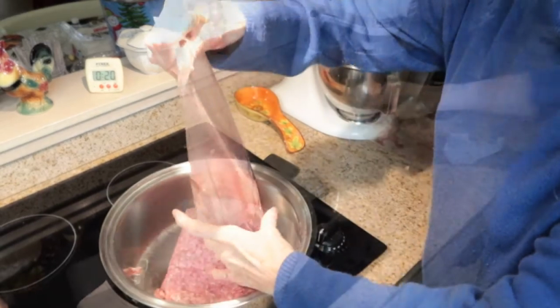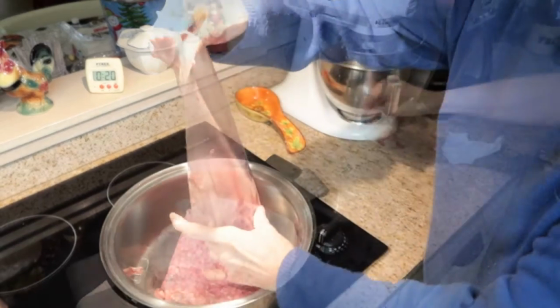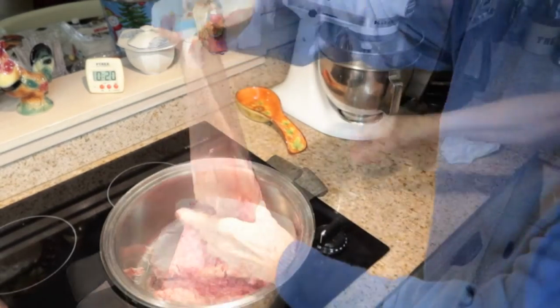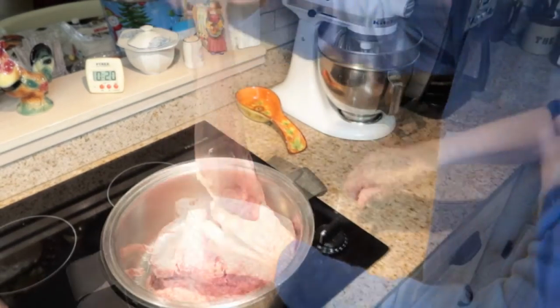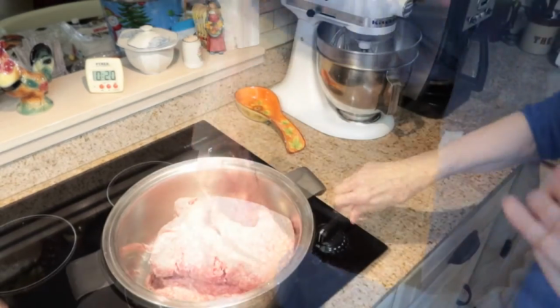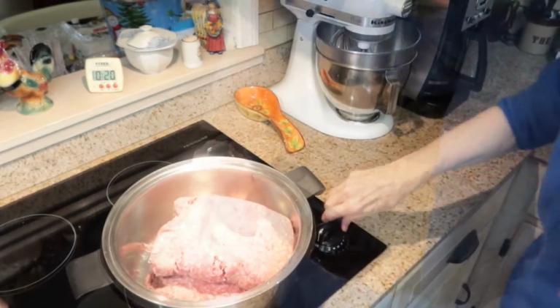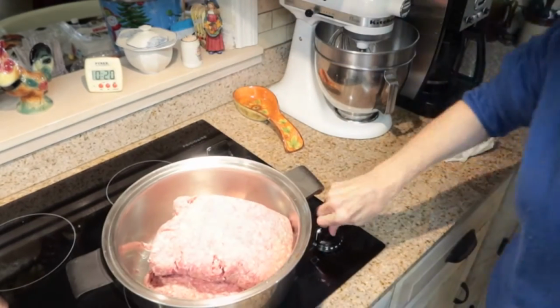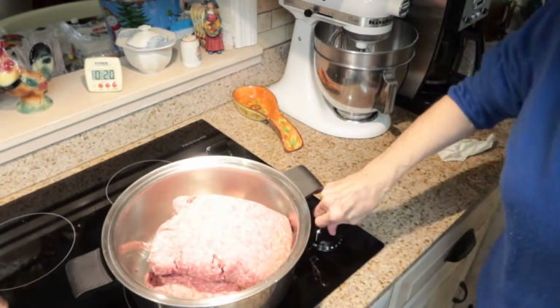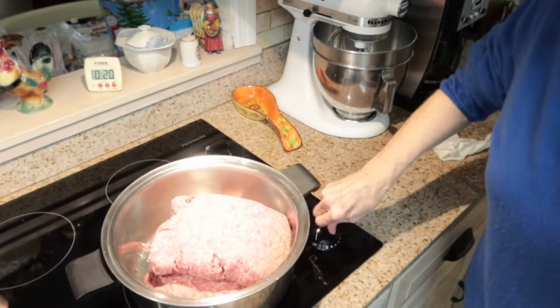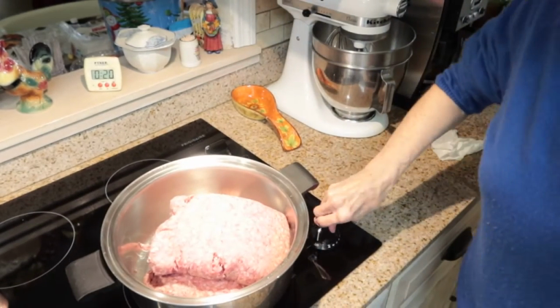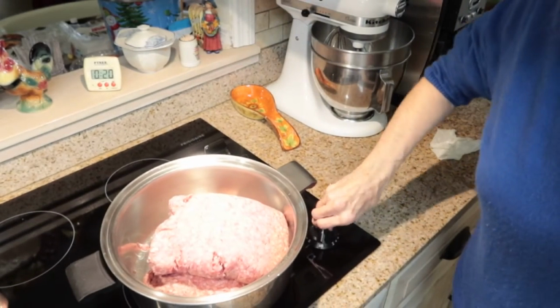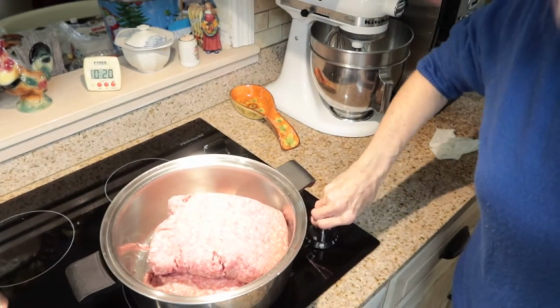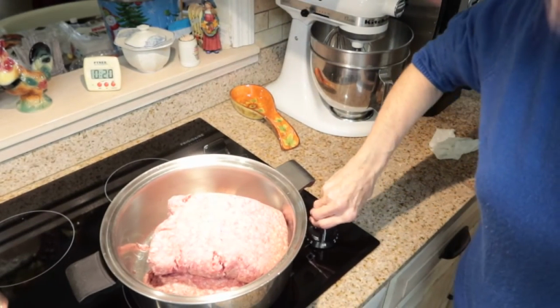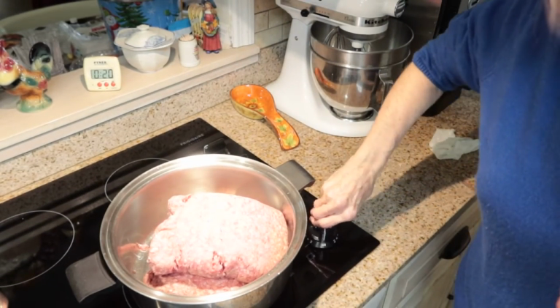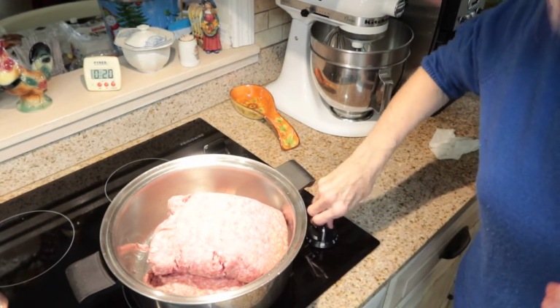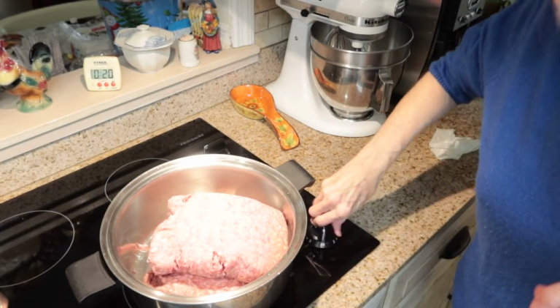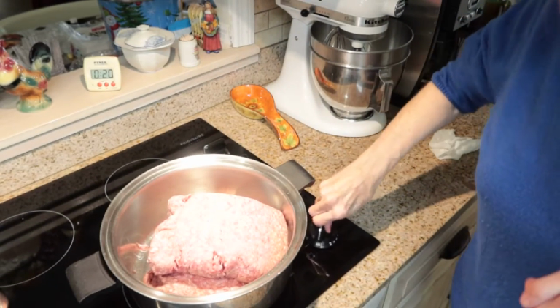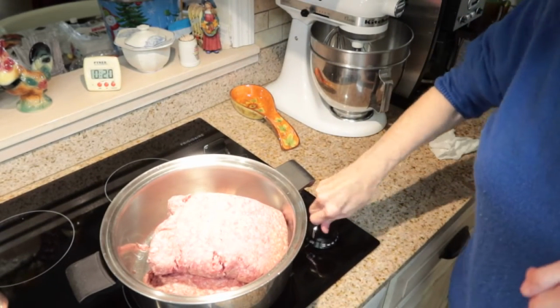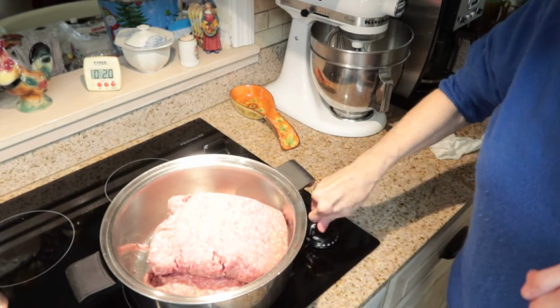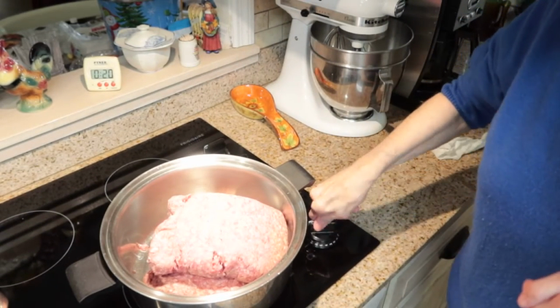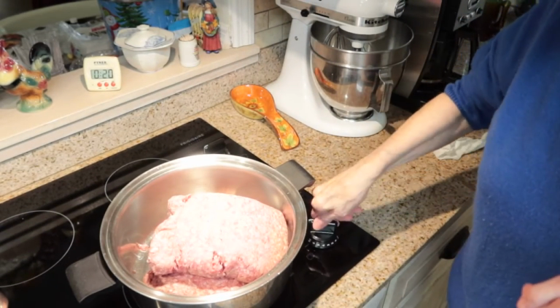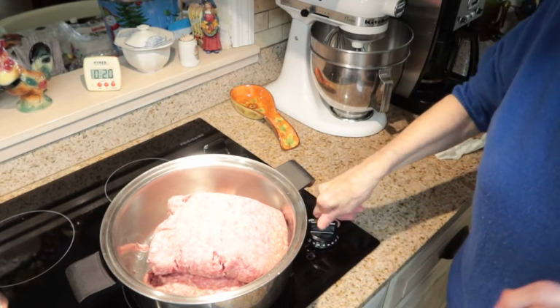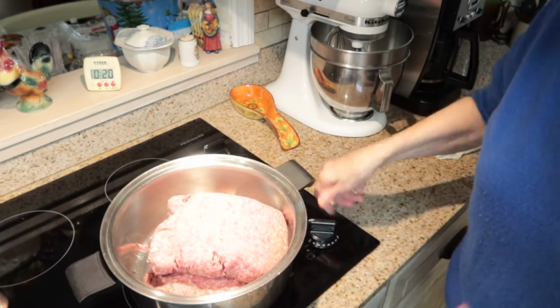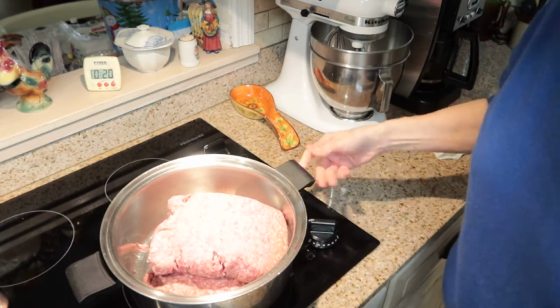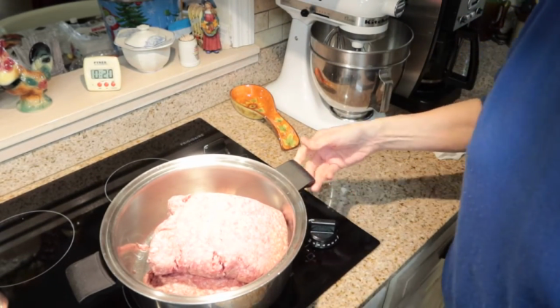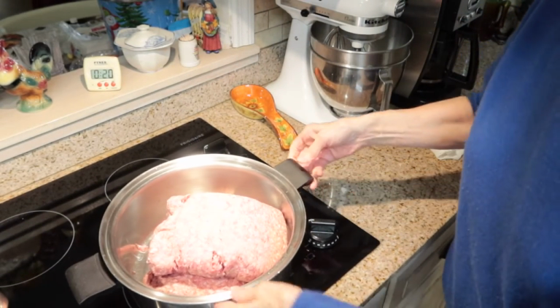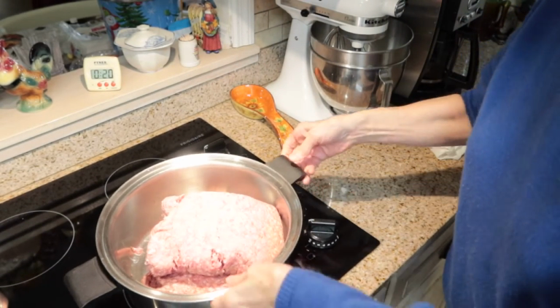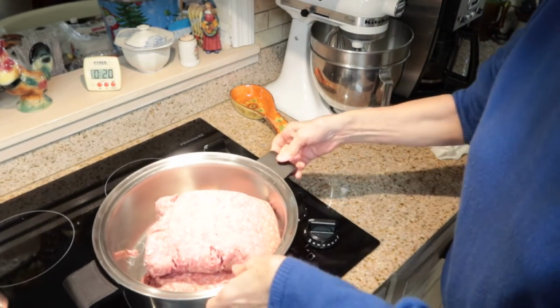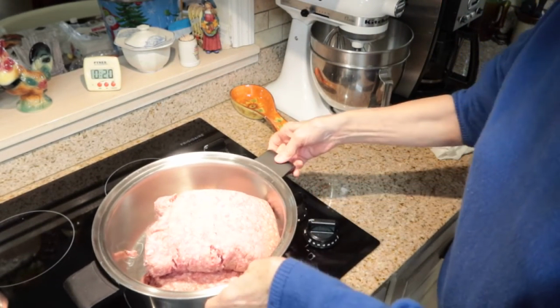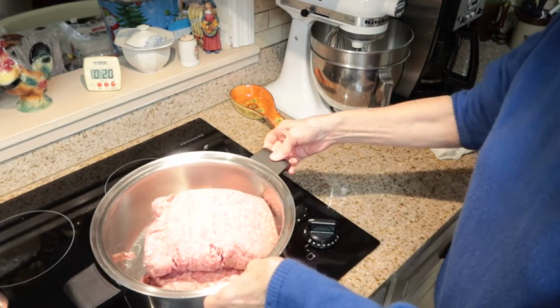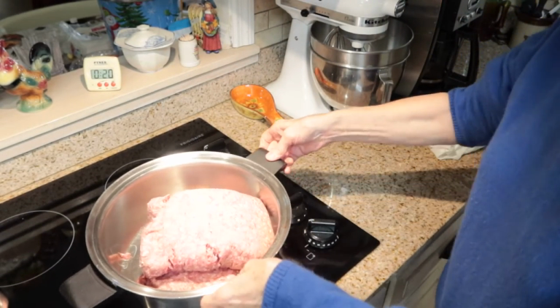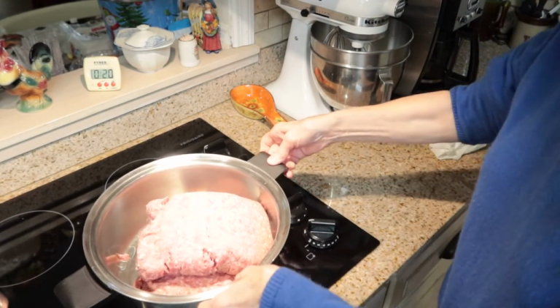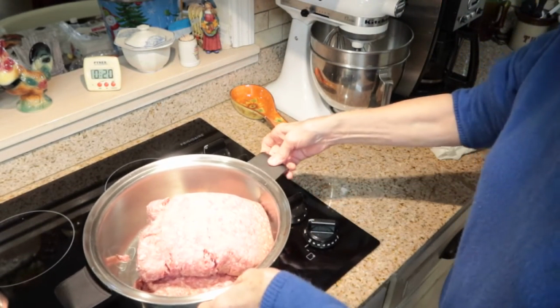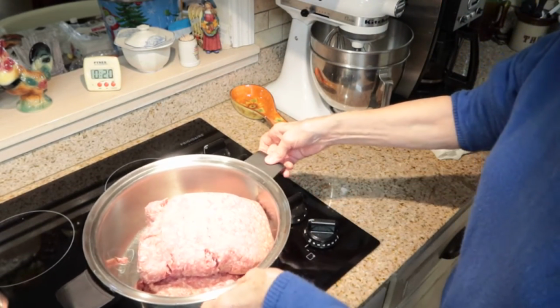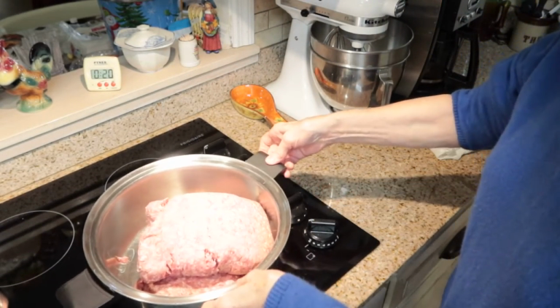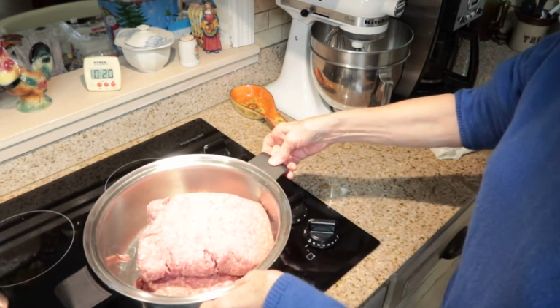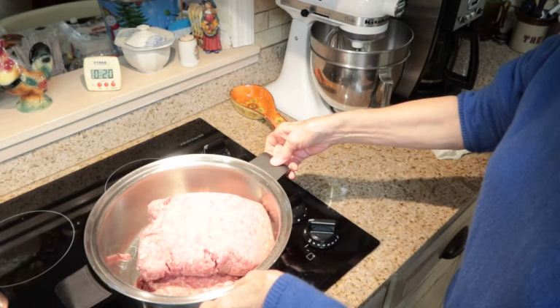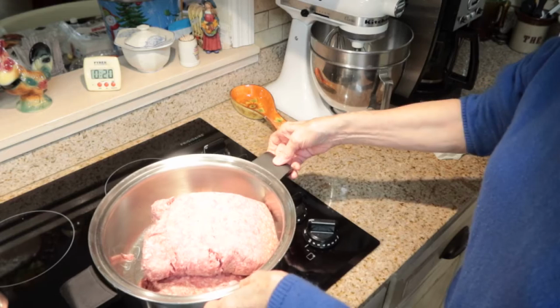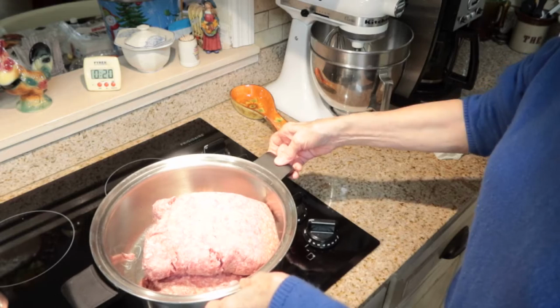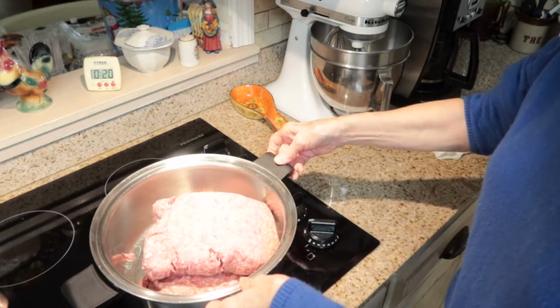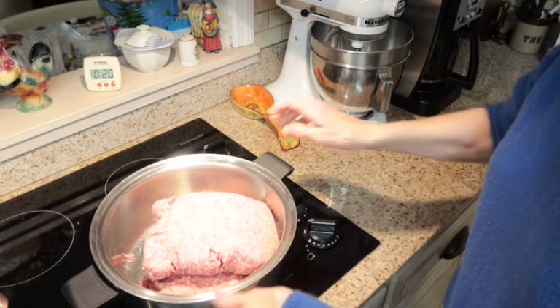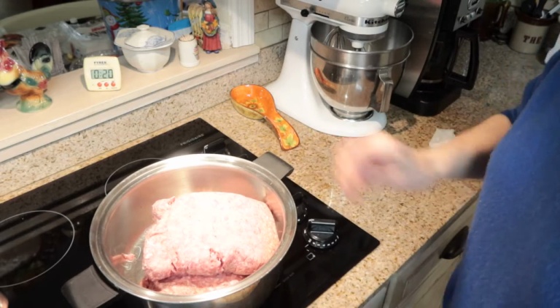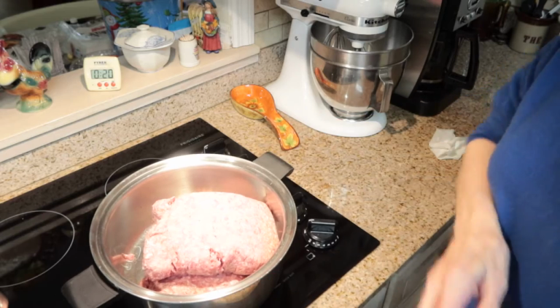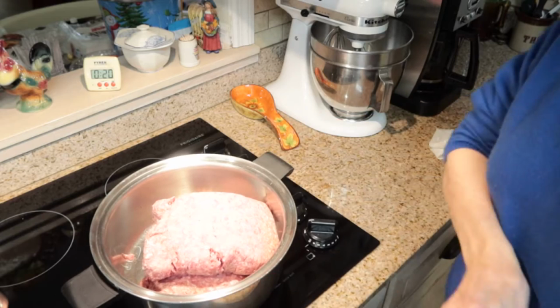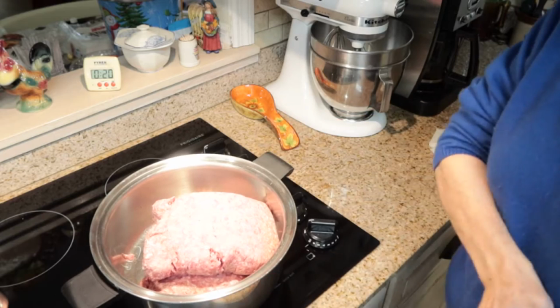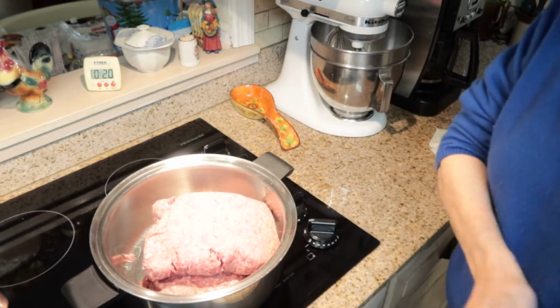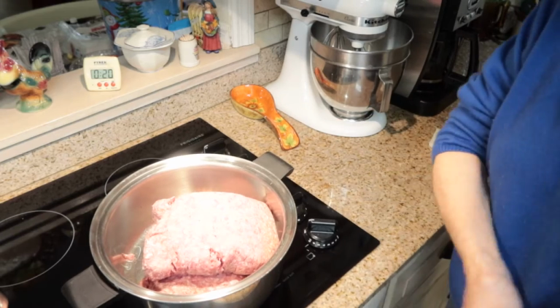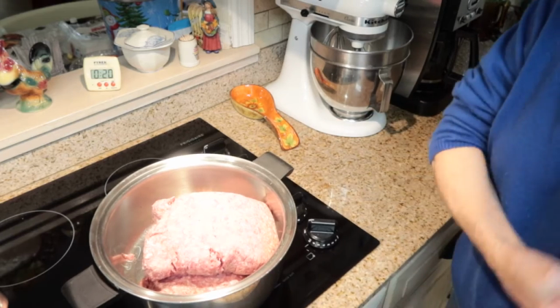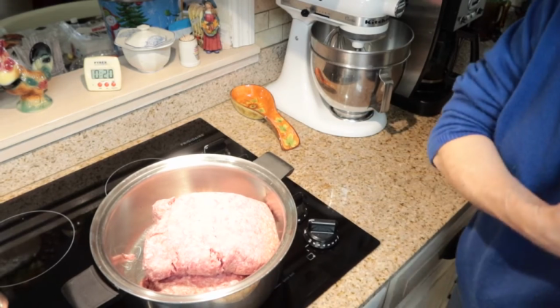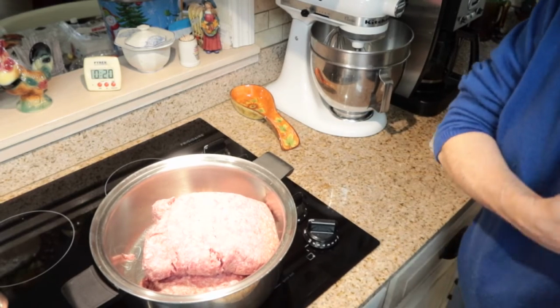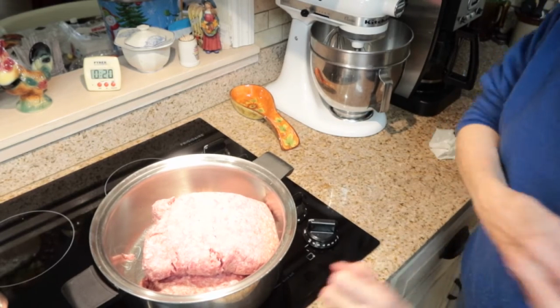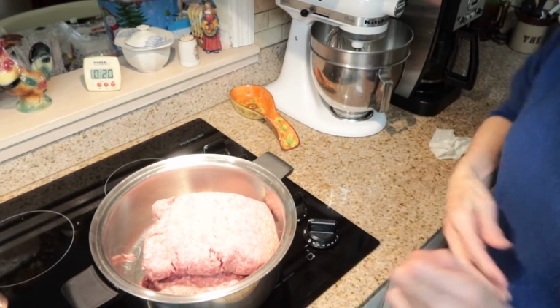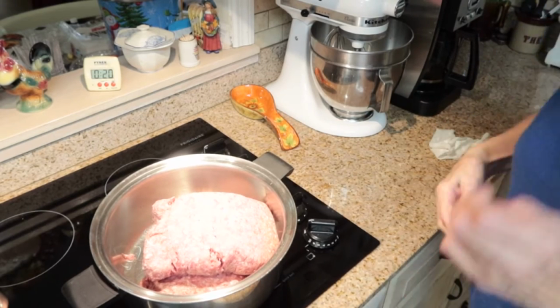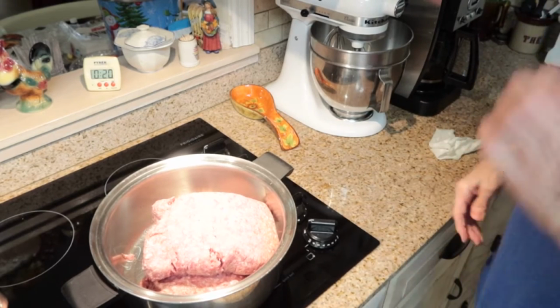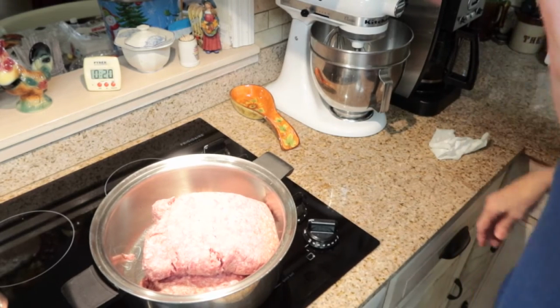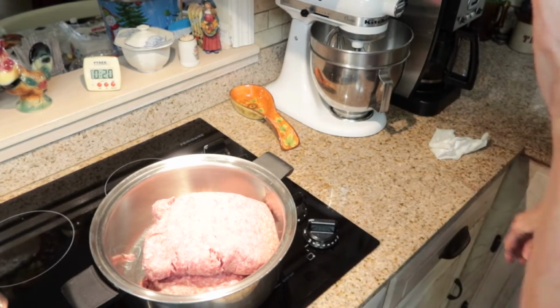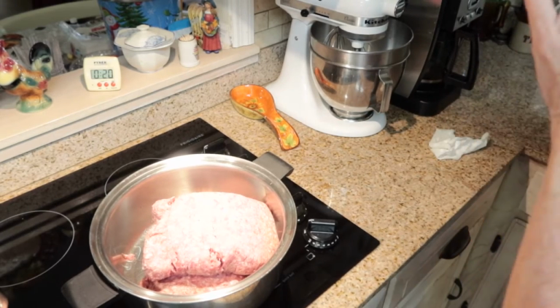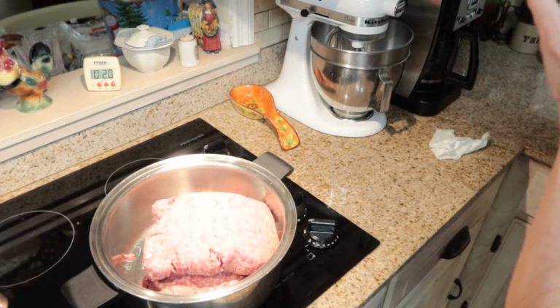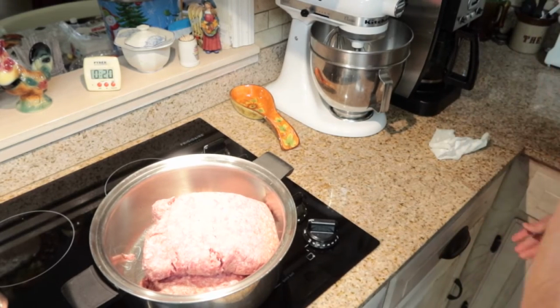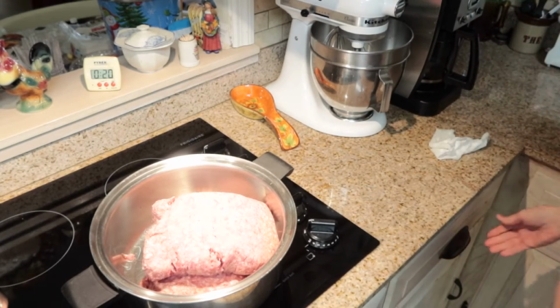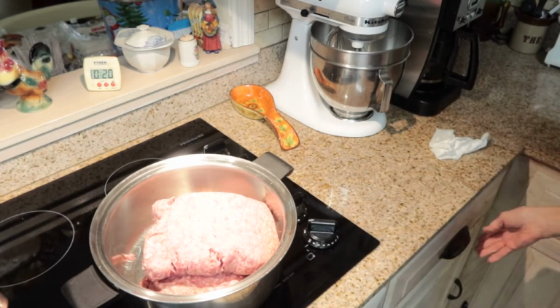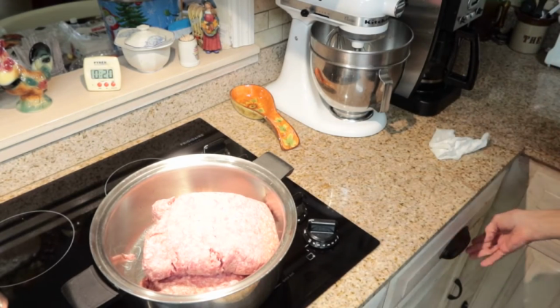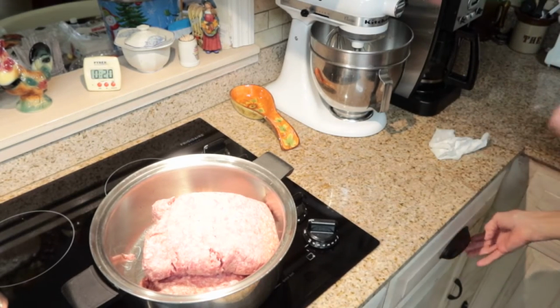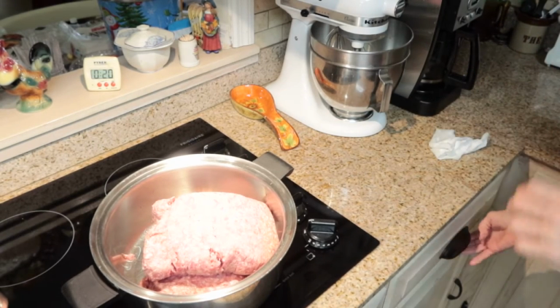Okay, I'm going to turn this on high and start browning my ground chuck.